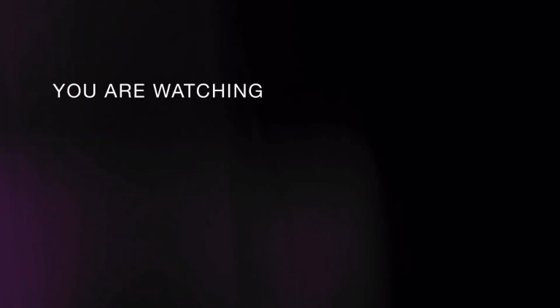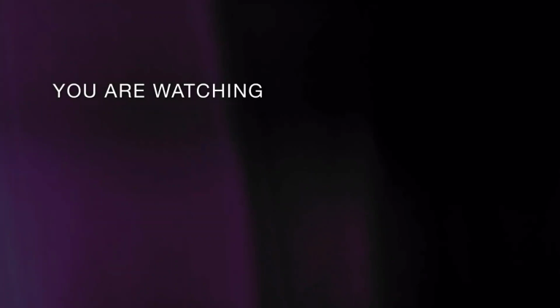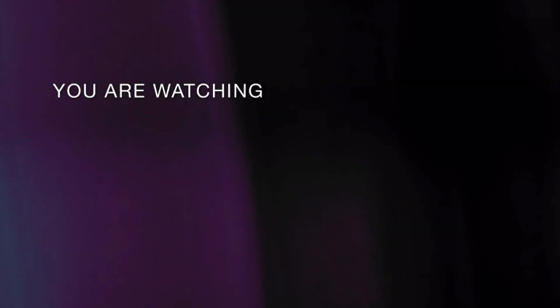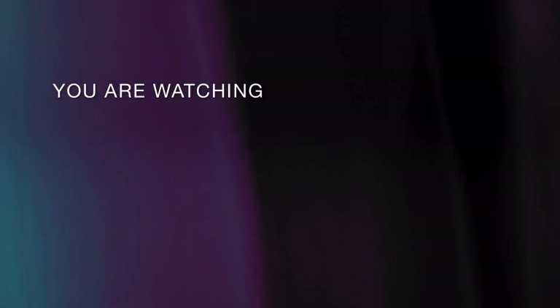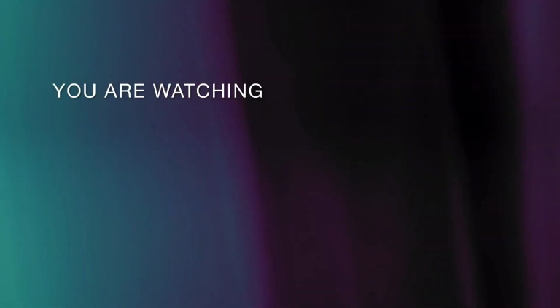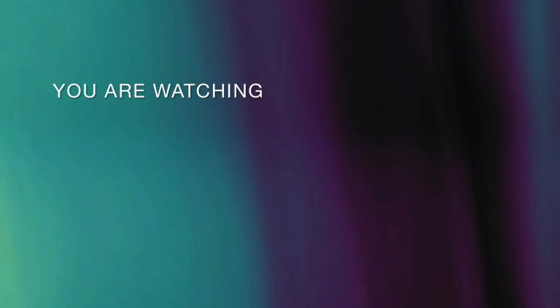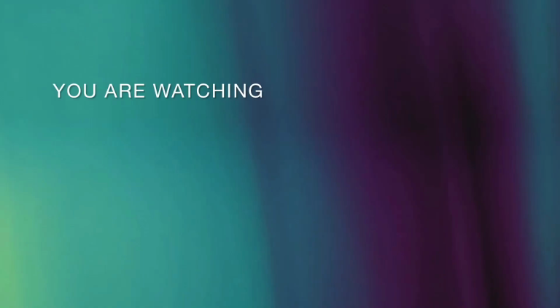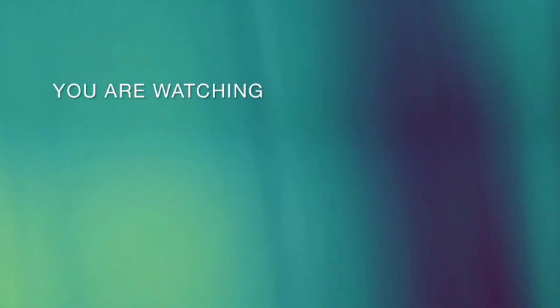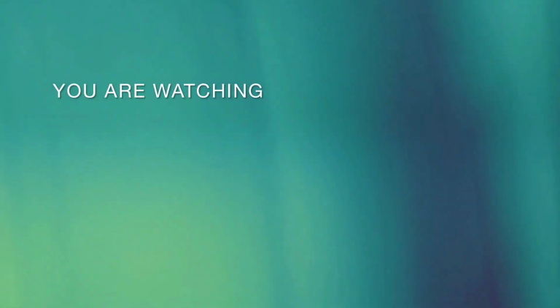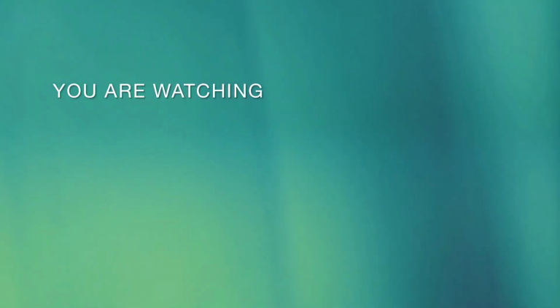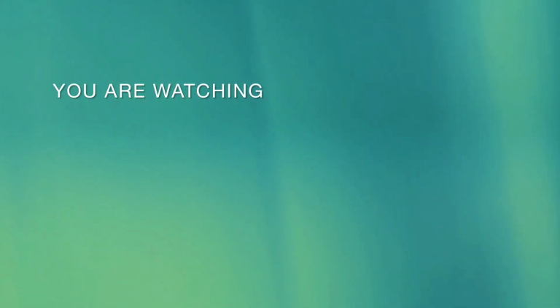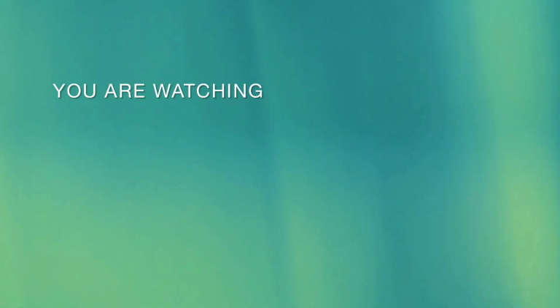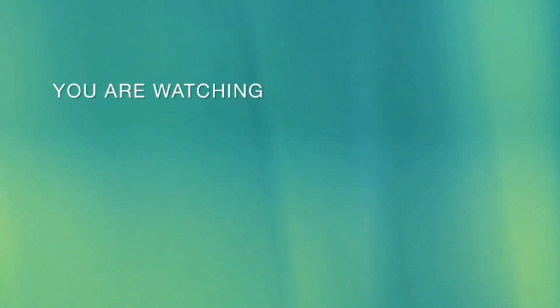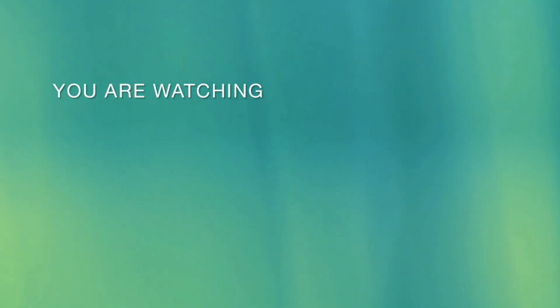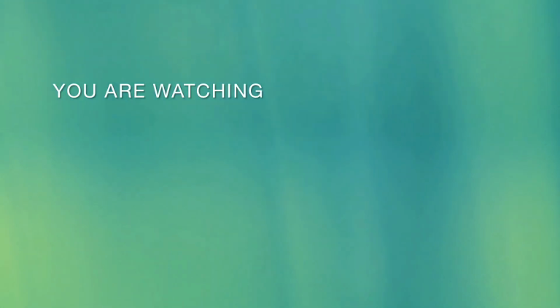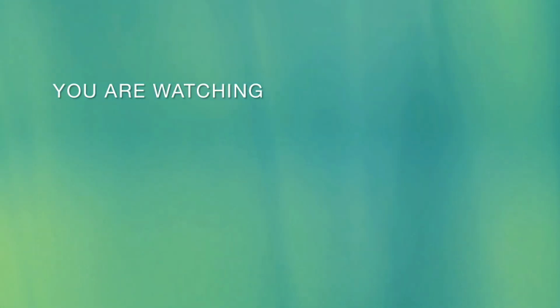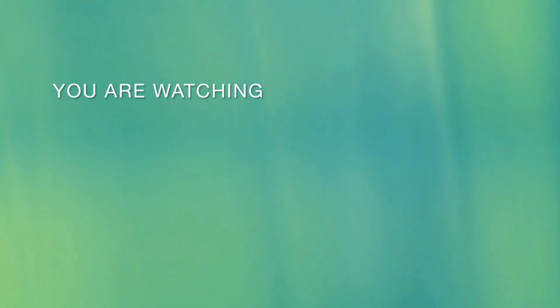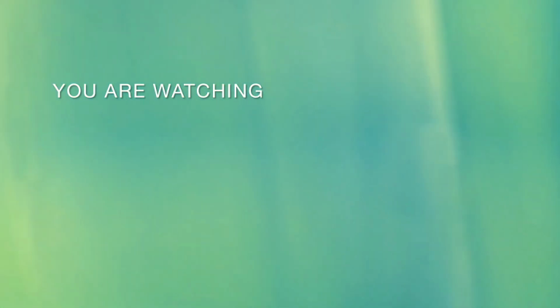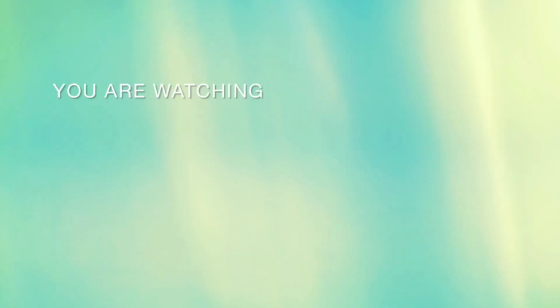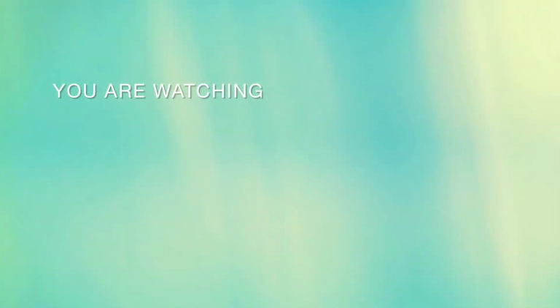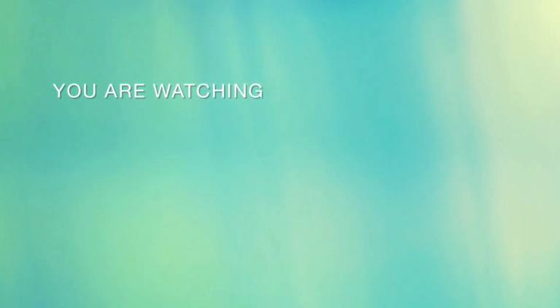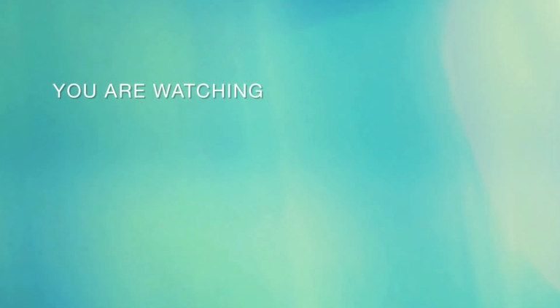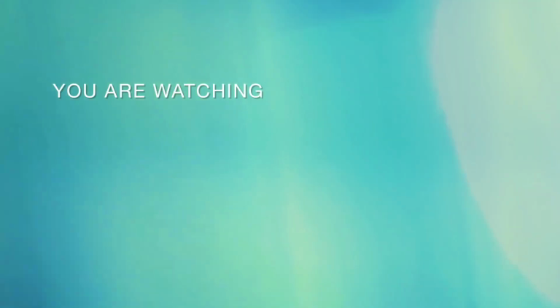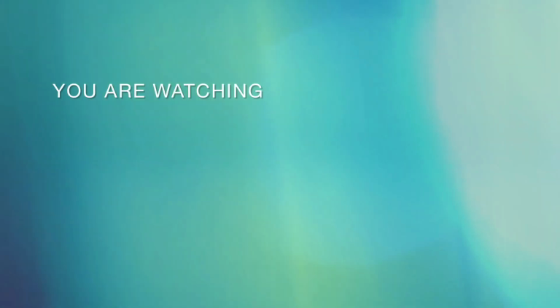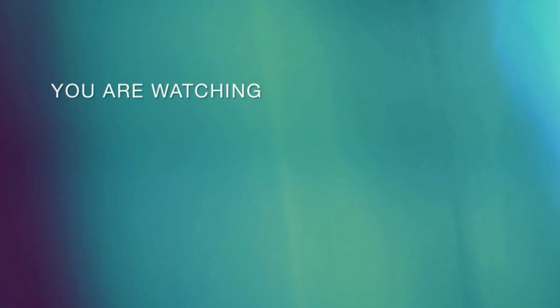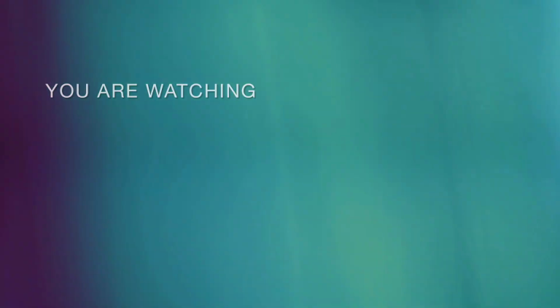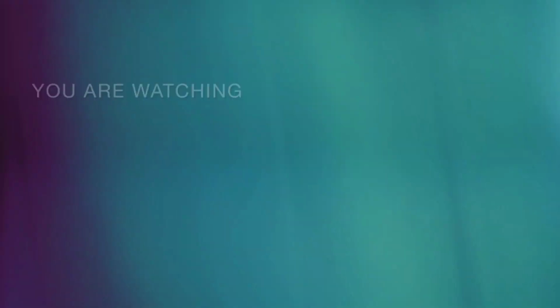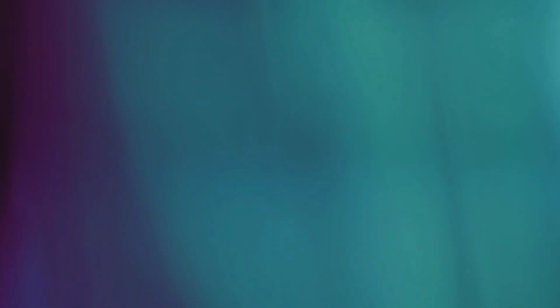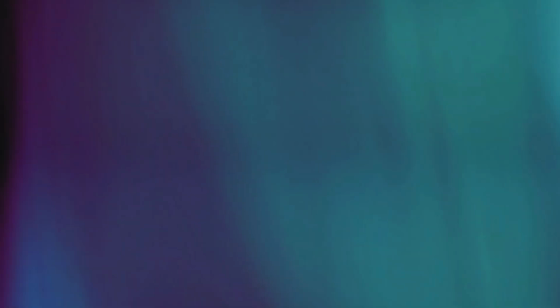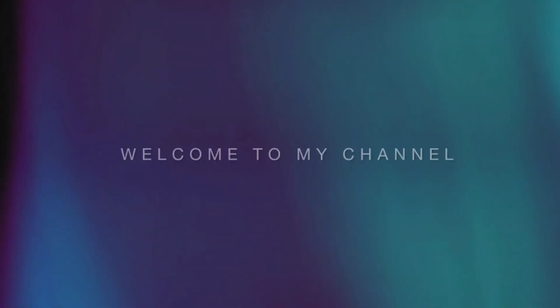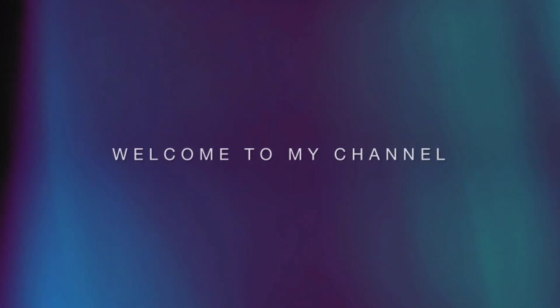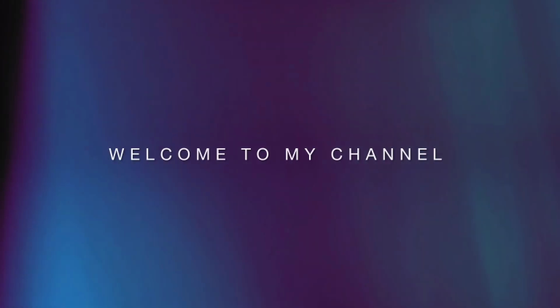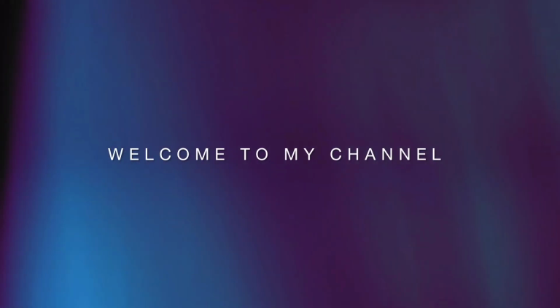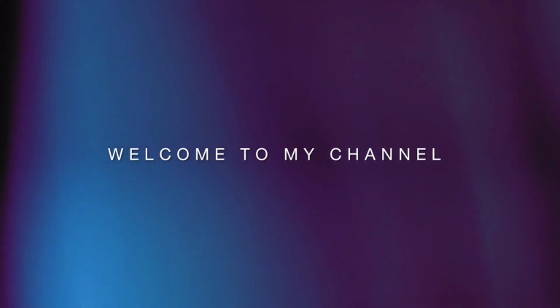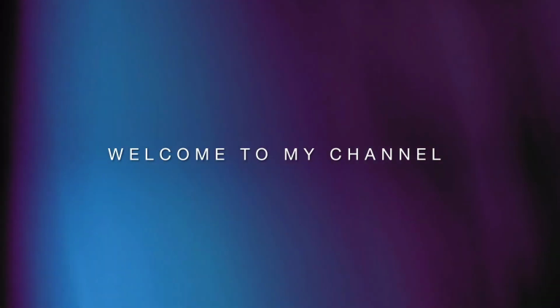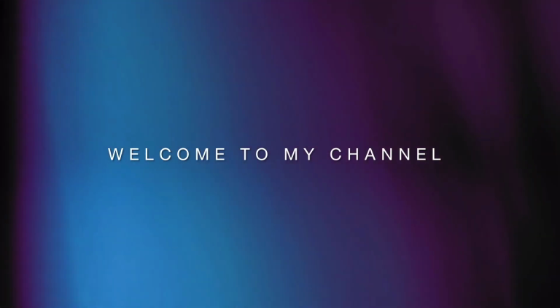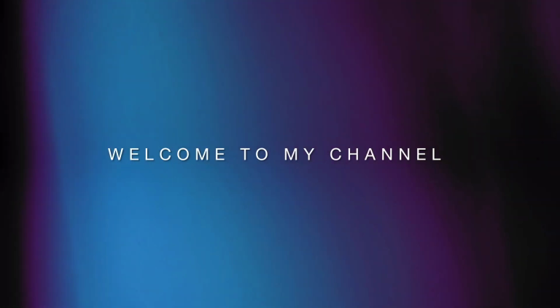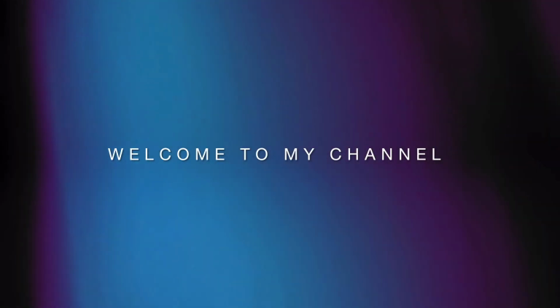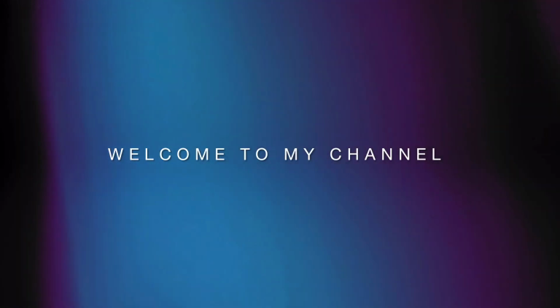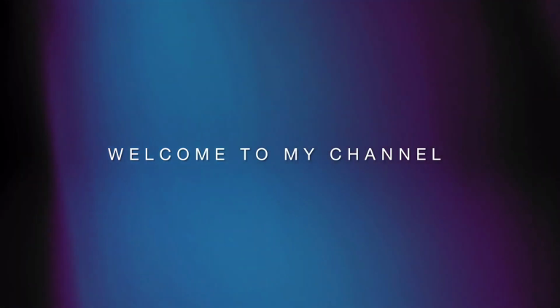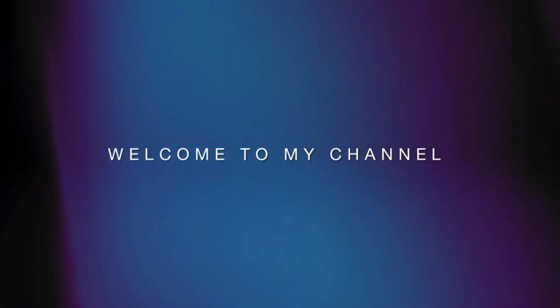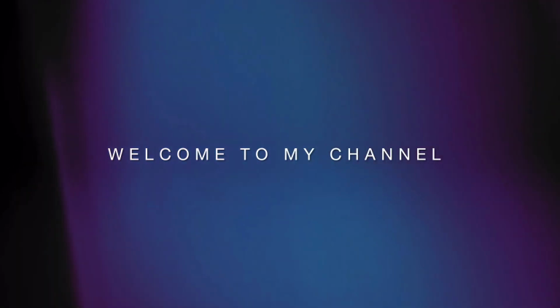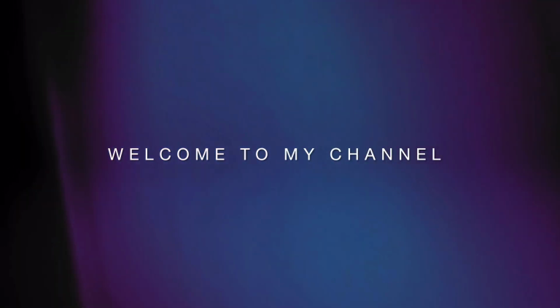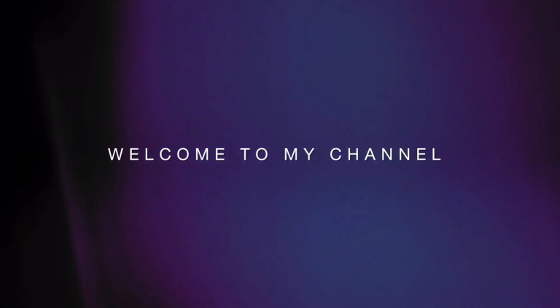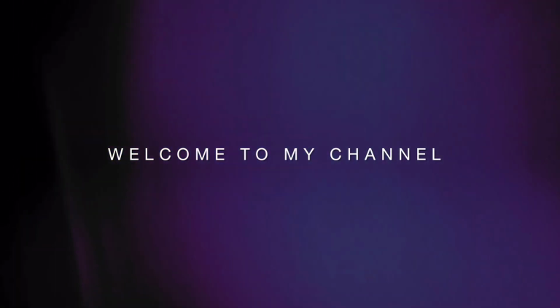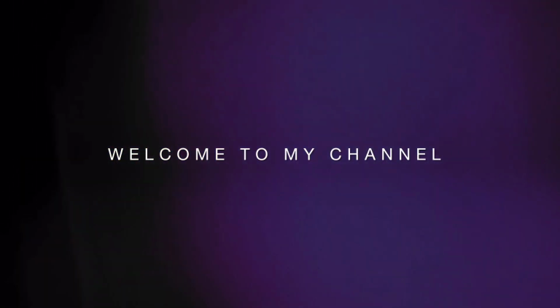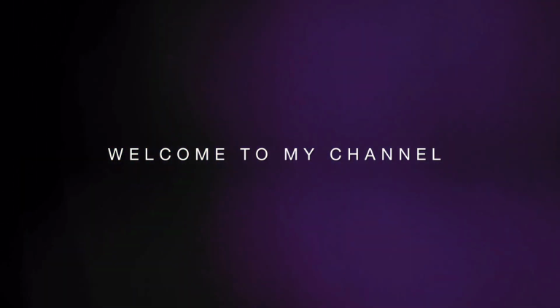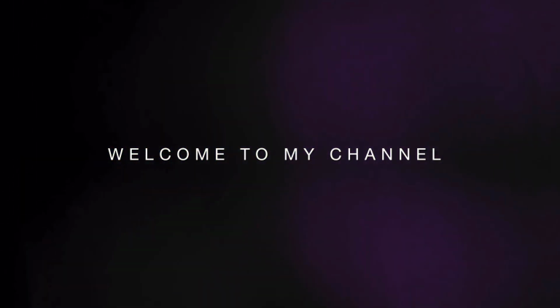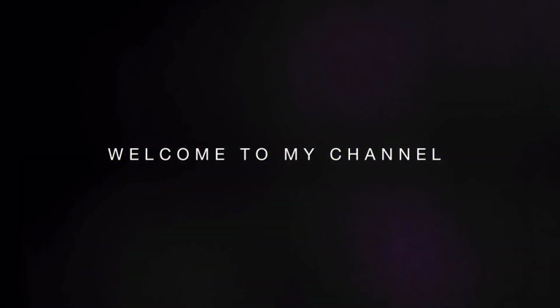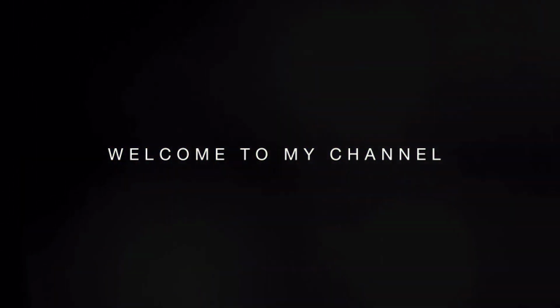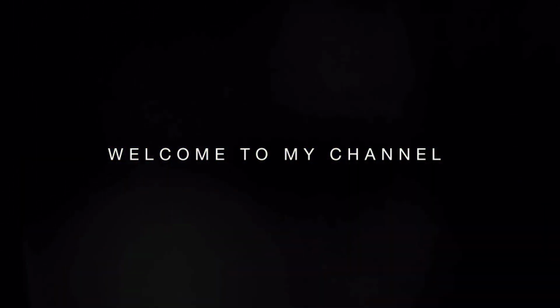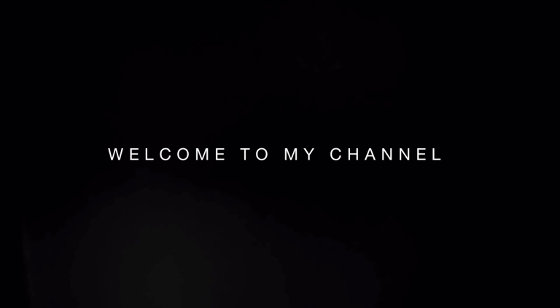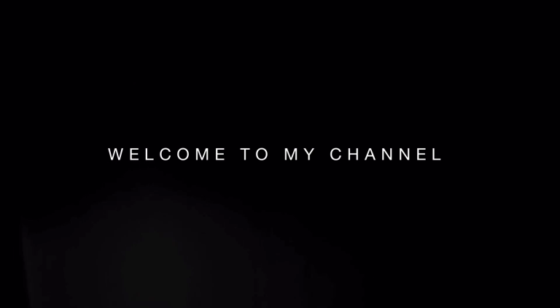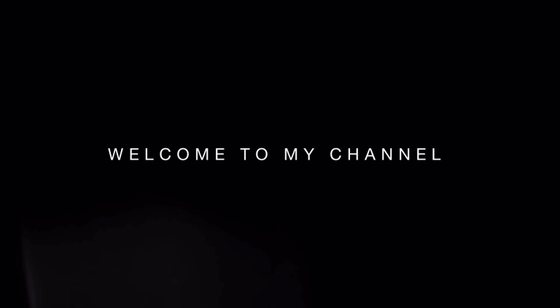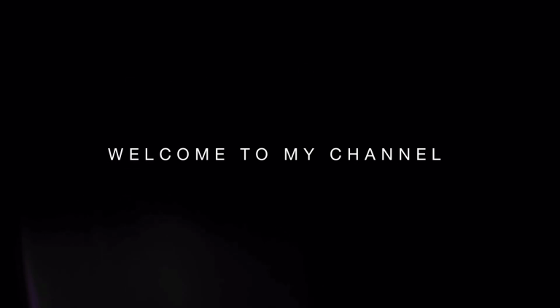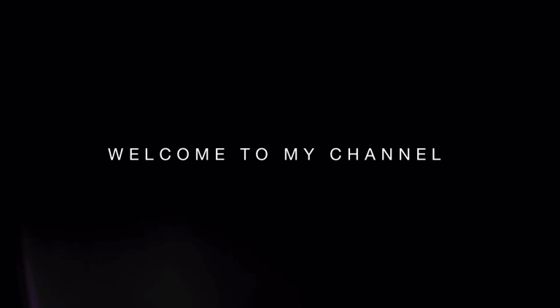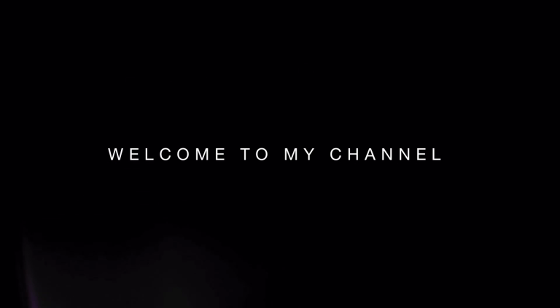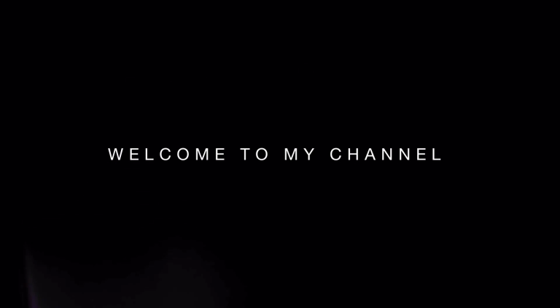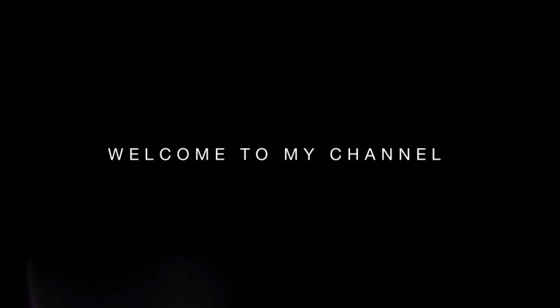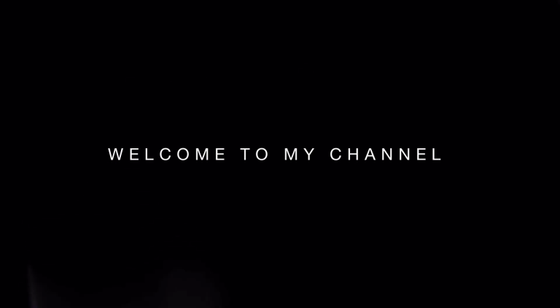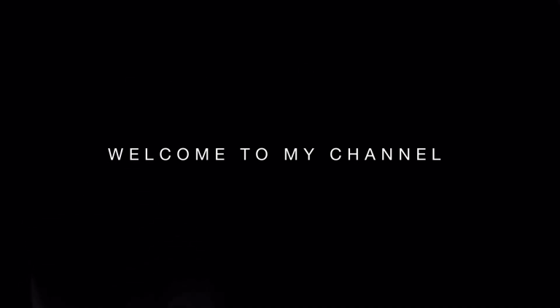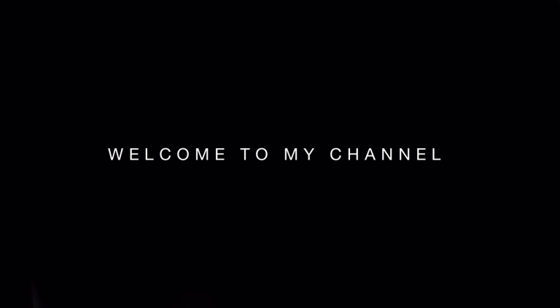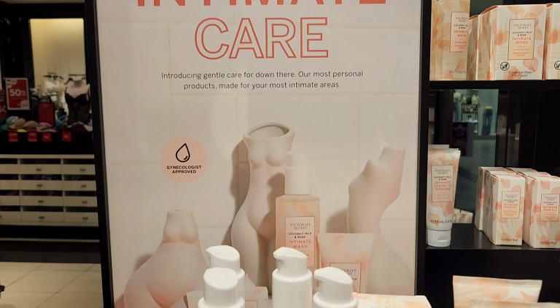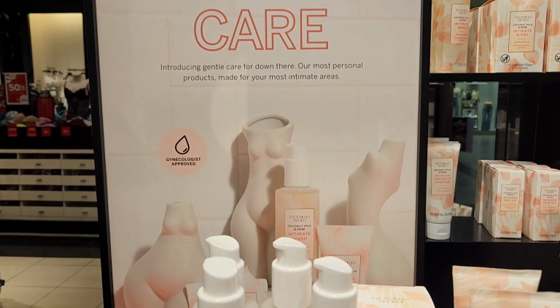Welcome to Amazing Buys, where we discuss shopping, fragrance, and reviews. So let's get started with Victoria's Secret.